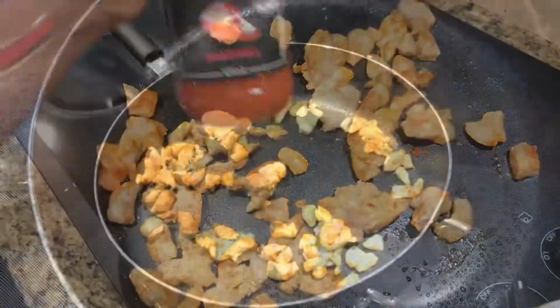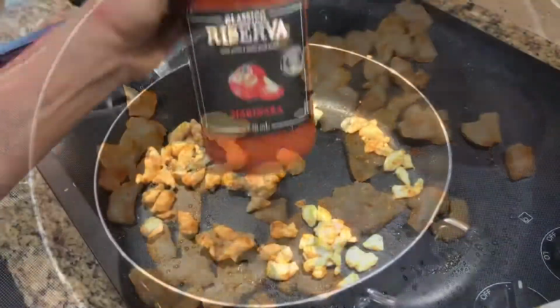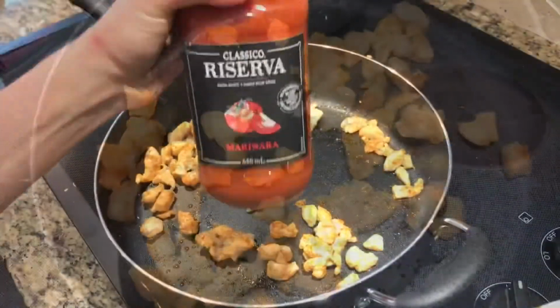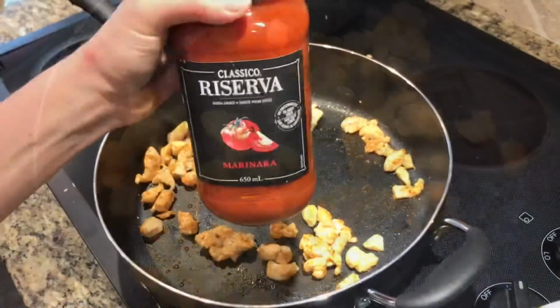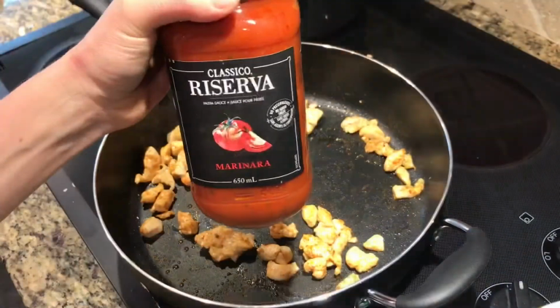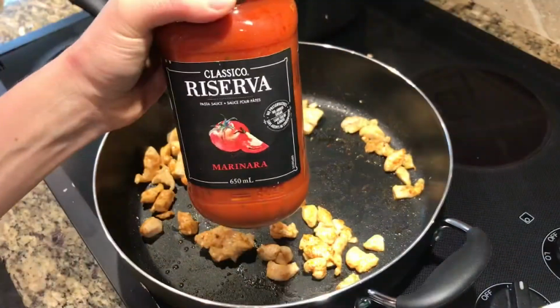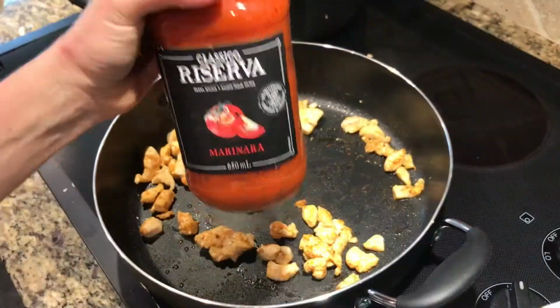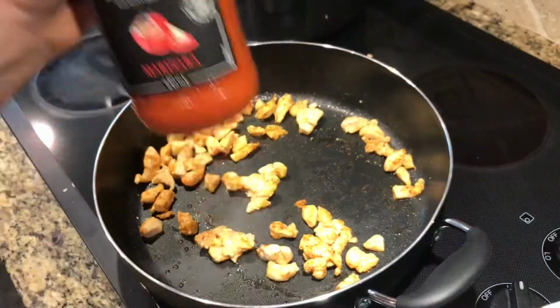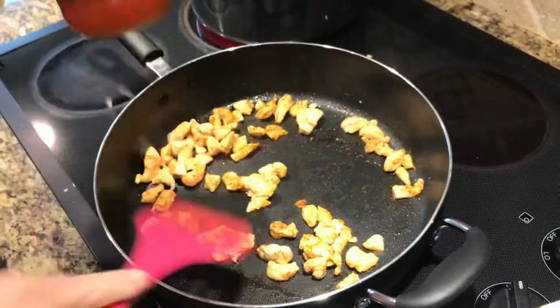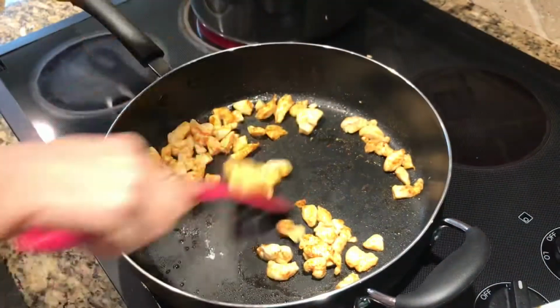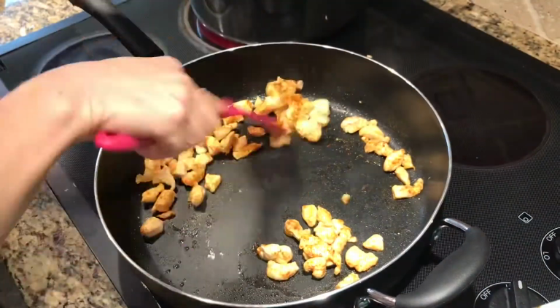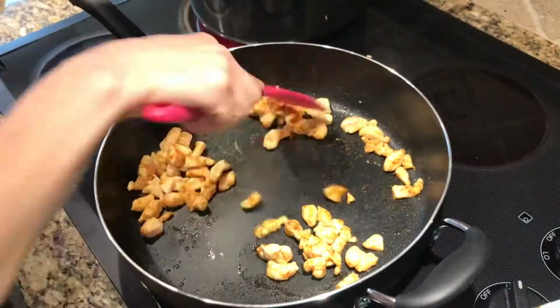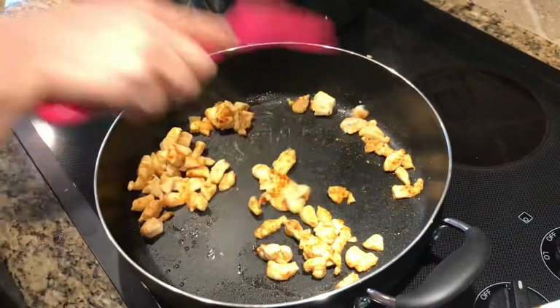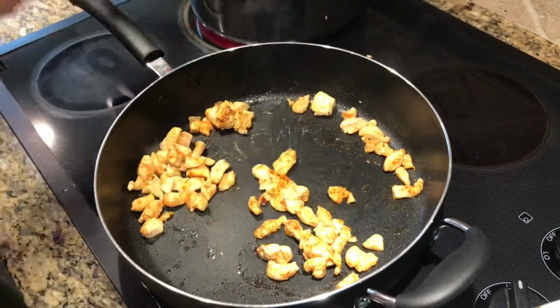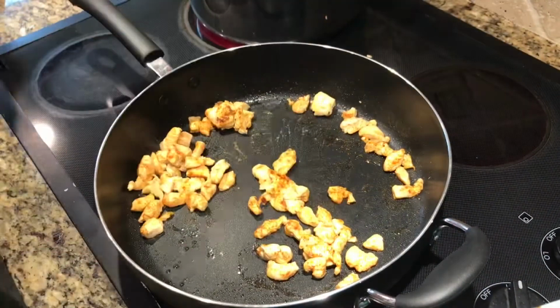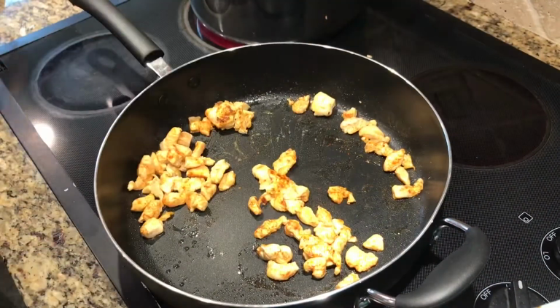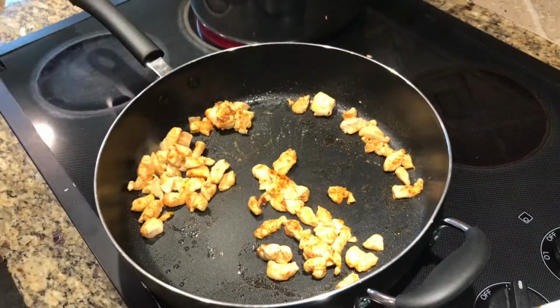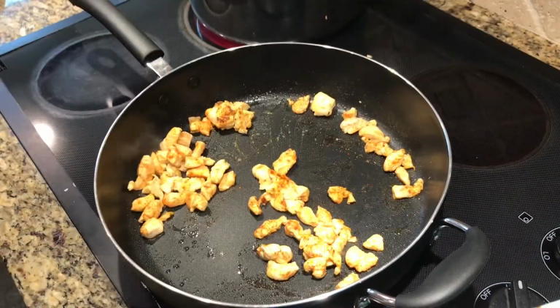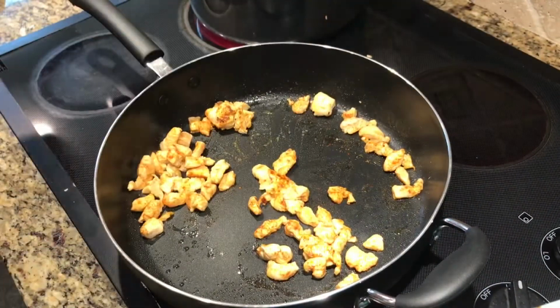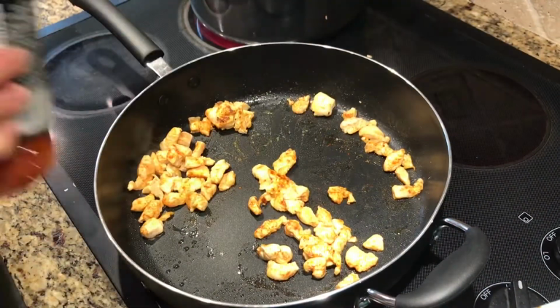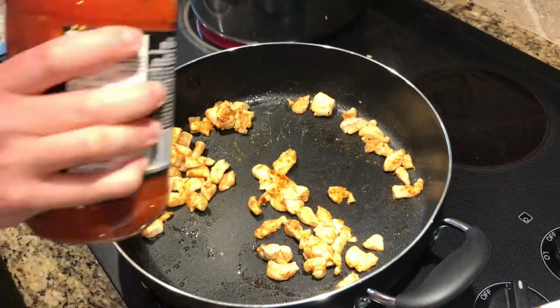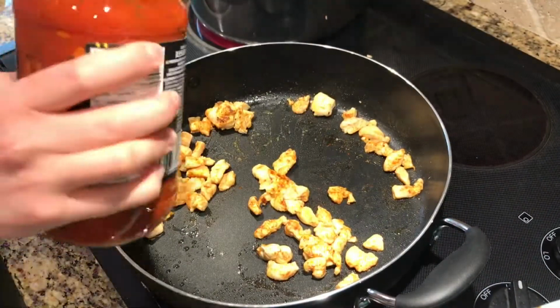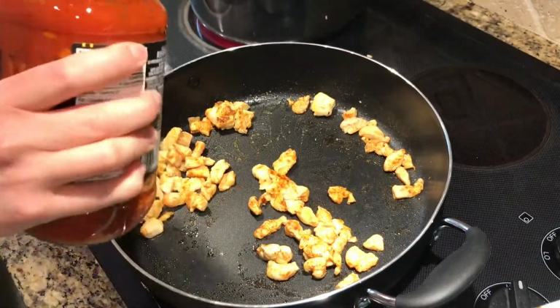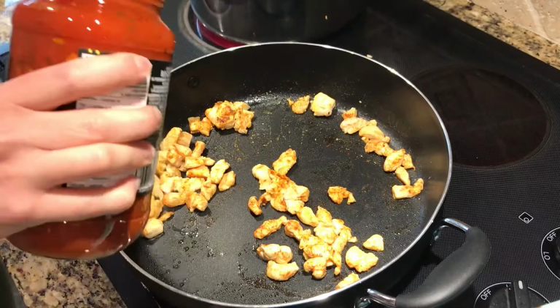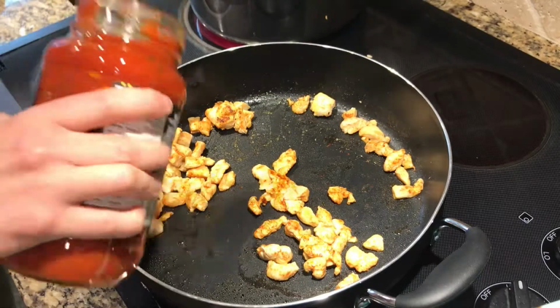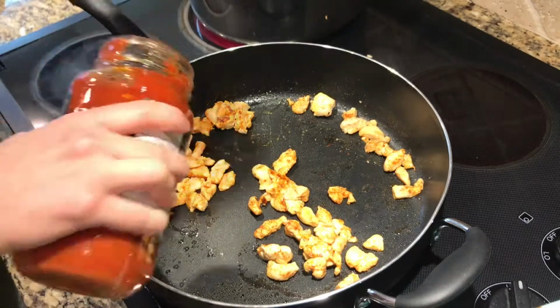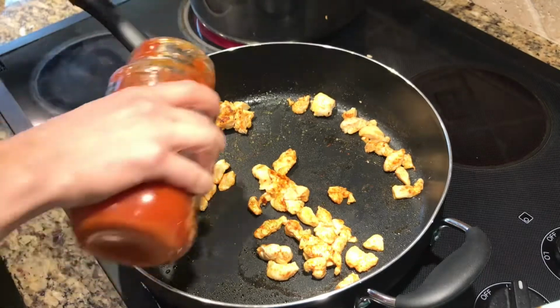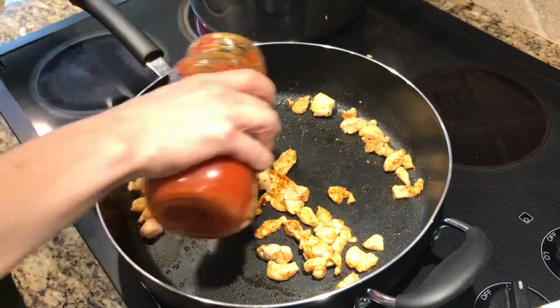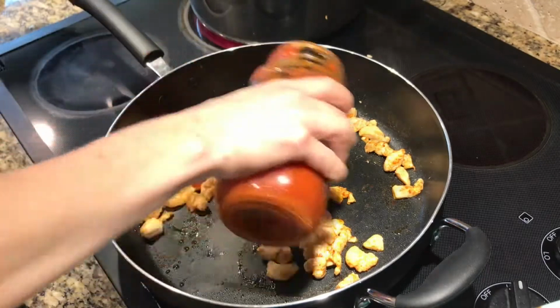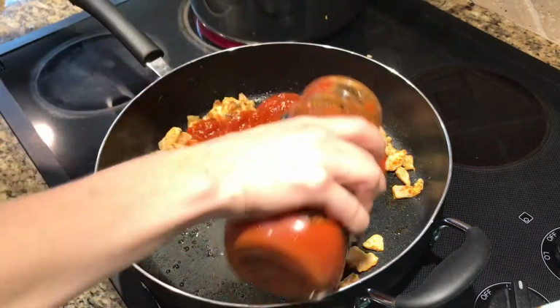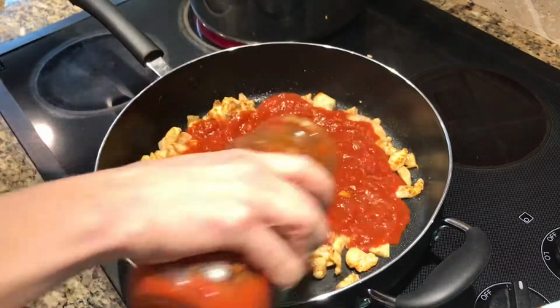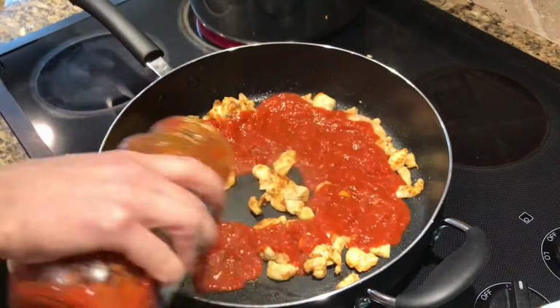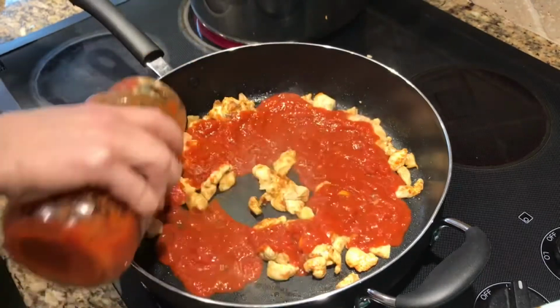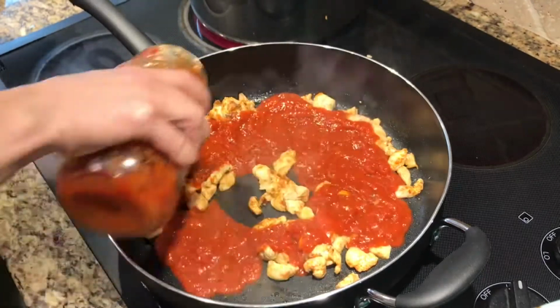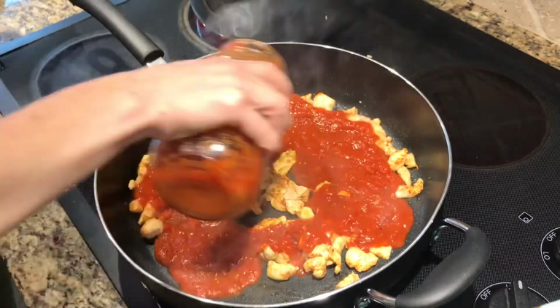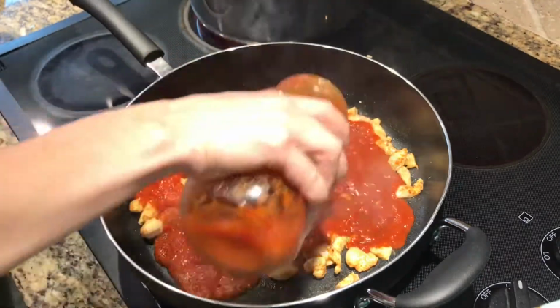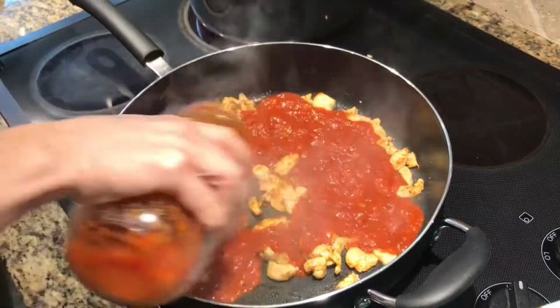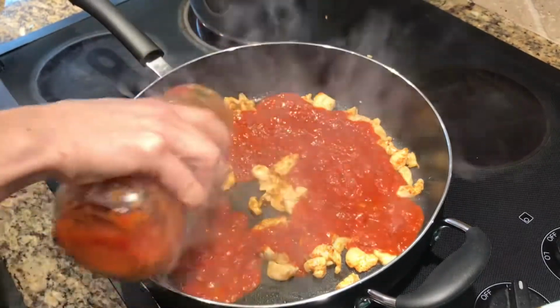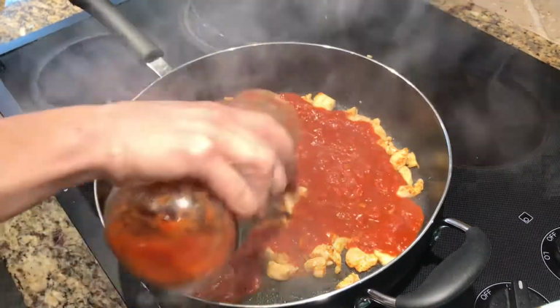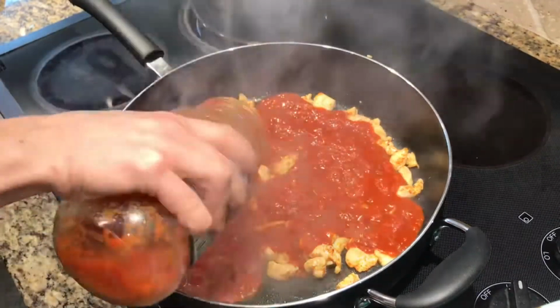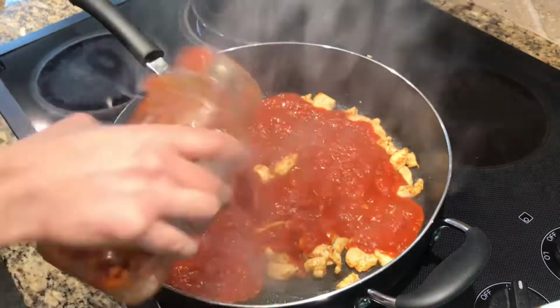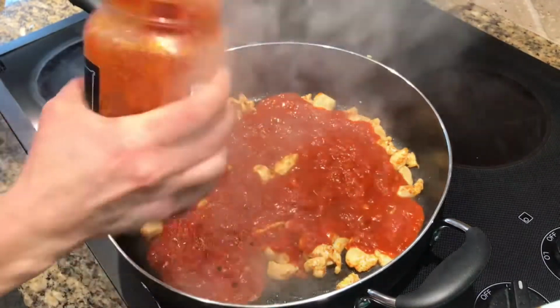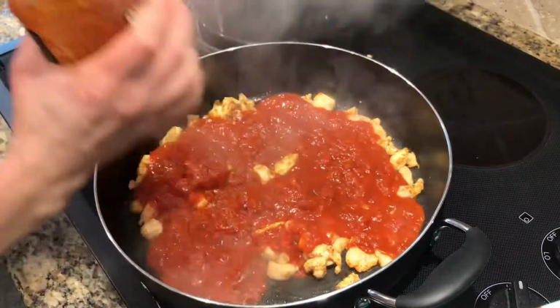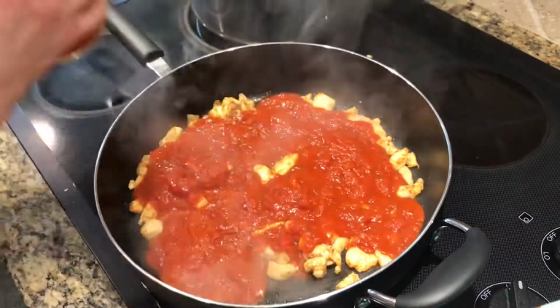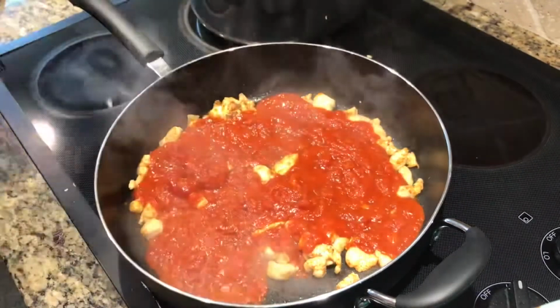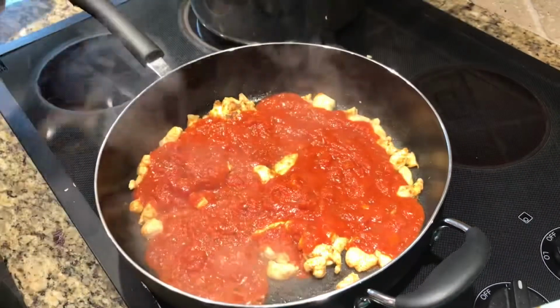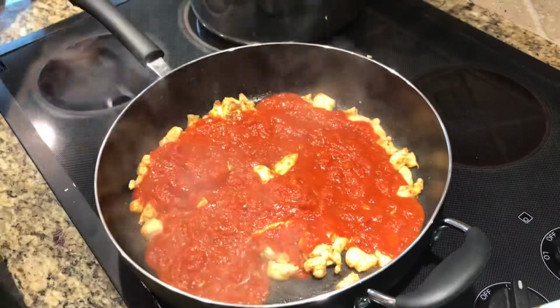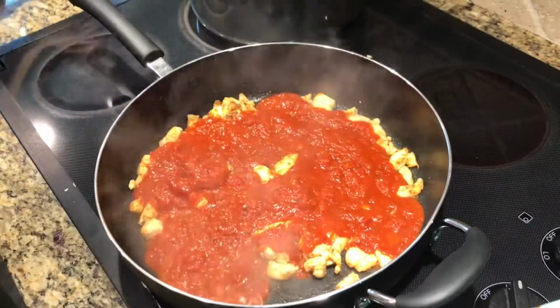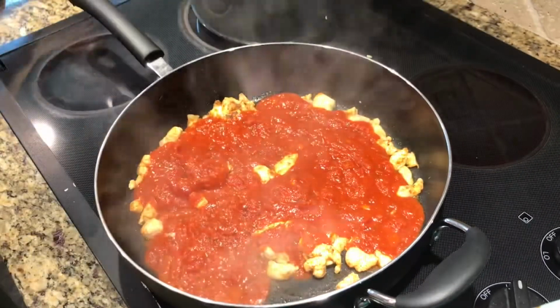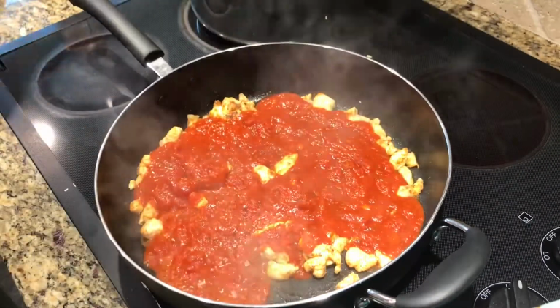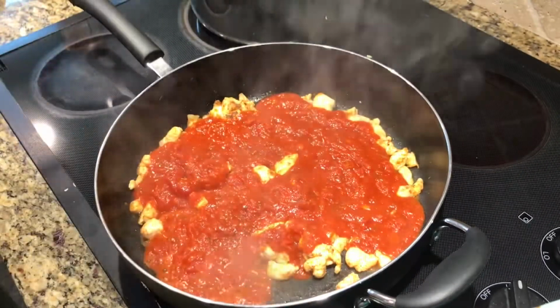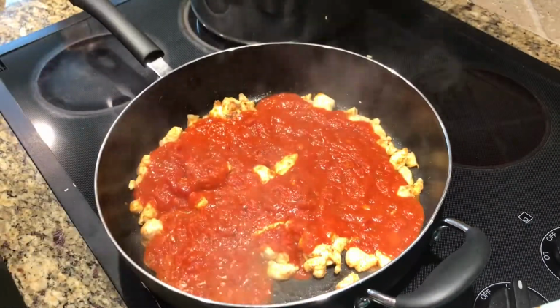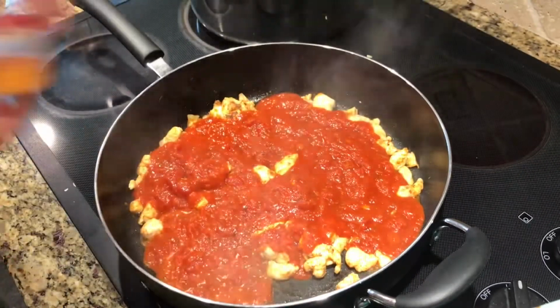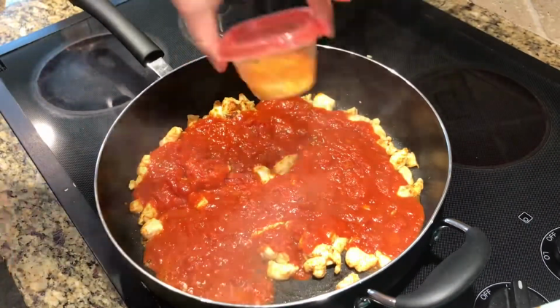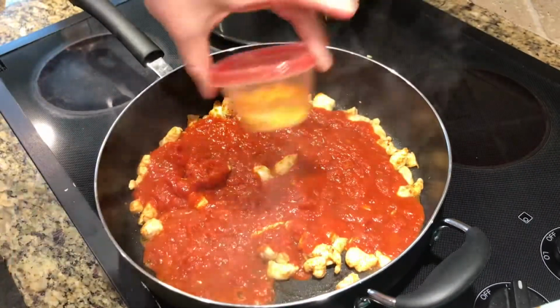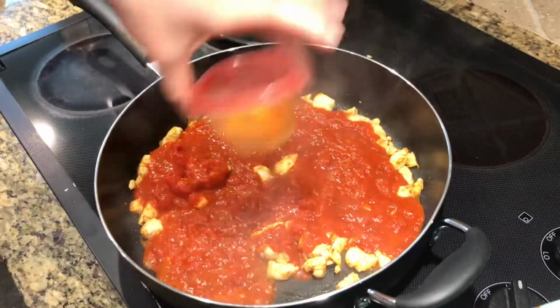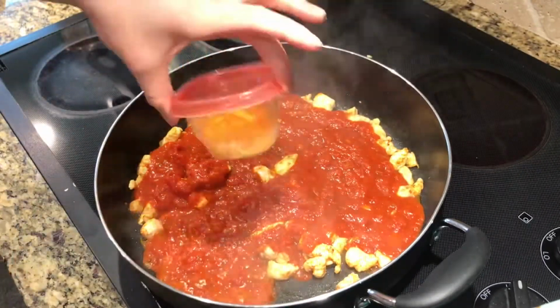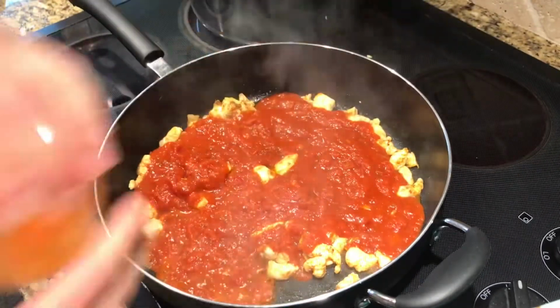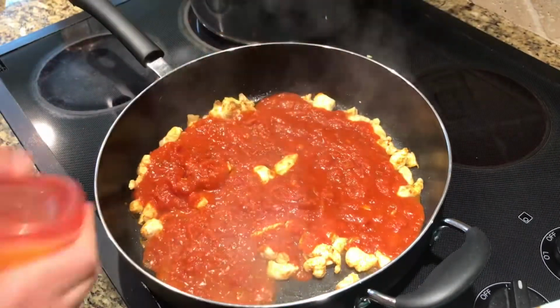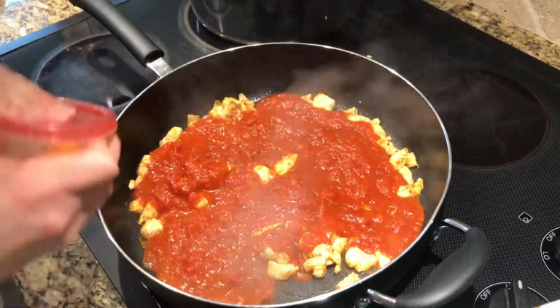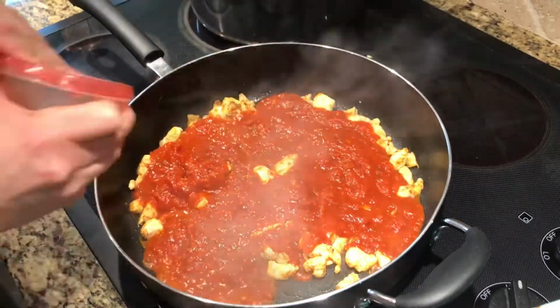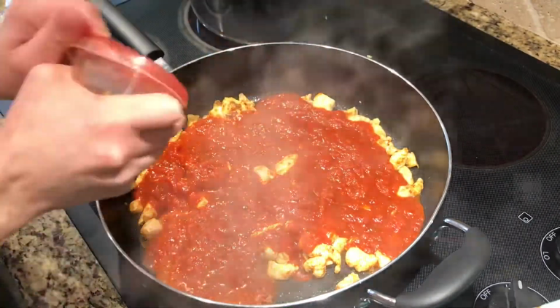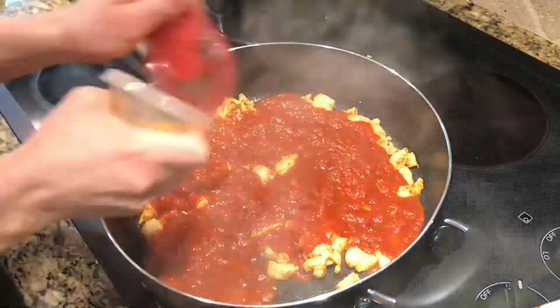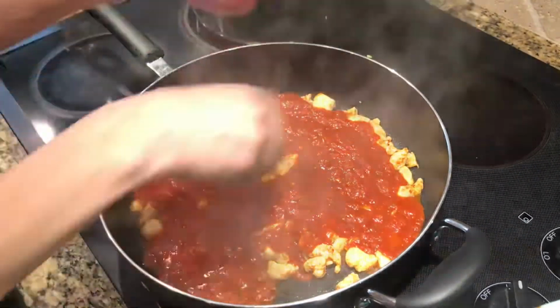I'm going to pan fry the chicken and boil my pasta, and then add some of the jarred sauce to the pan-fried chicken chunks.